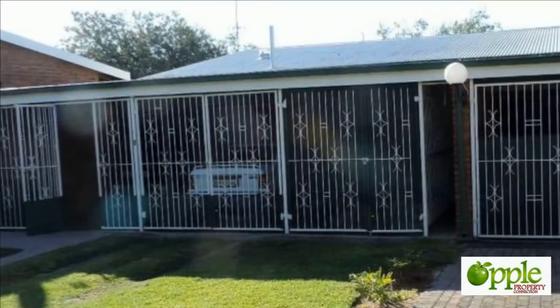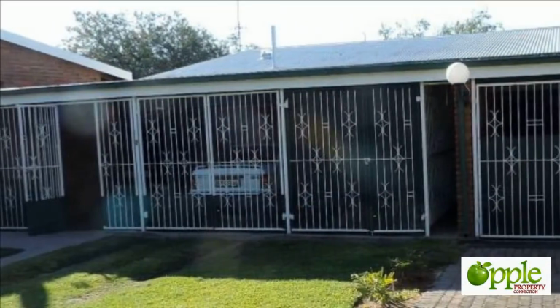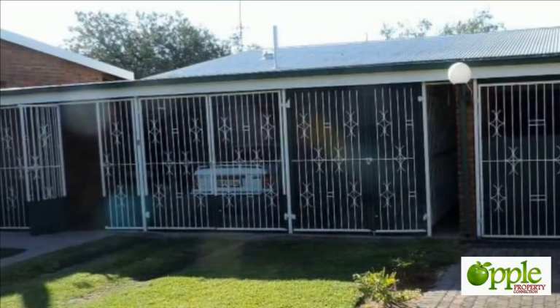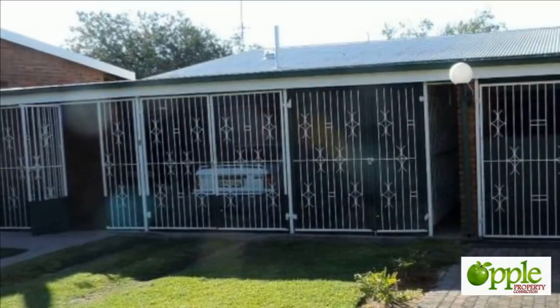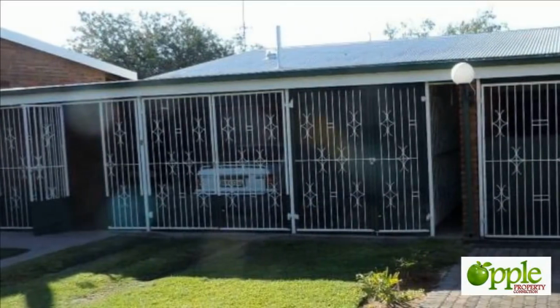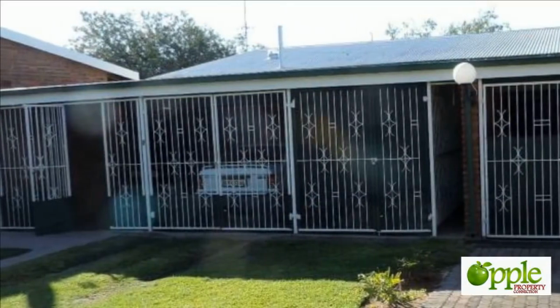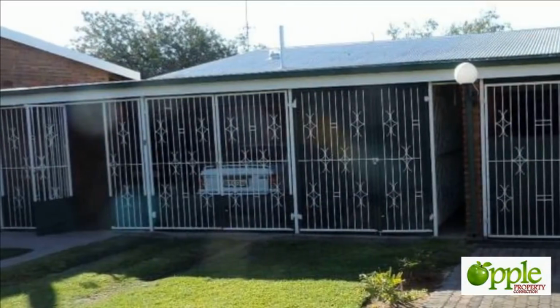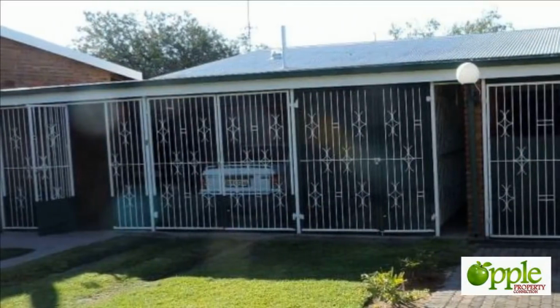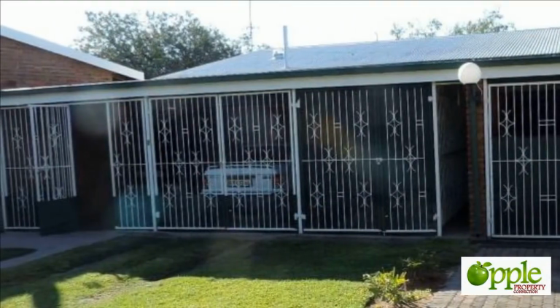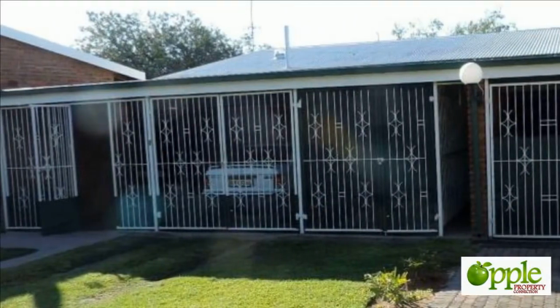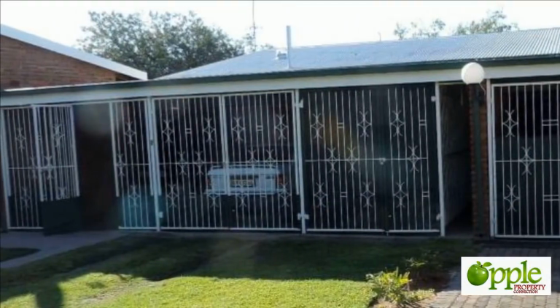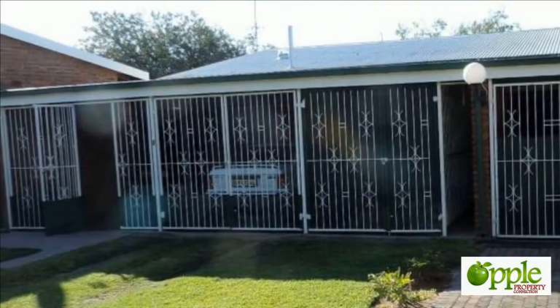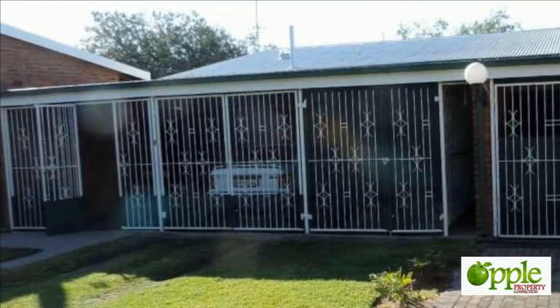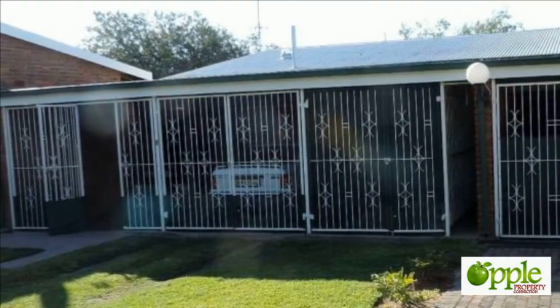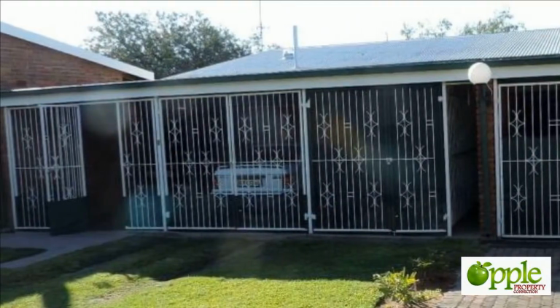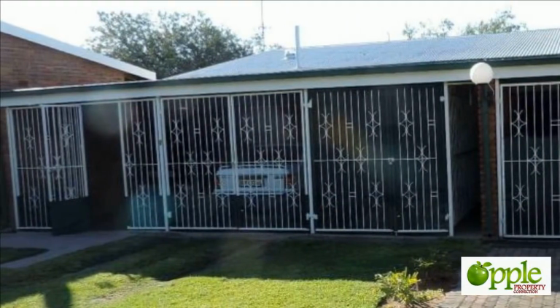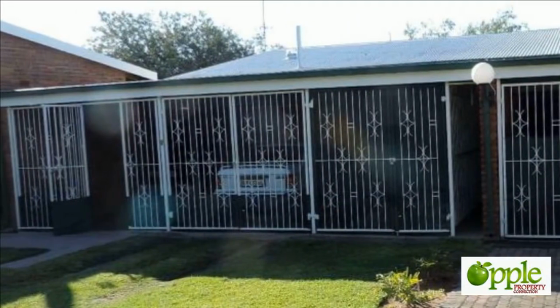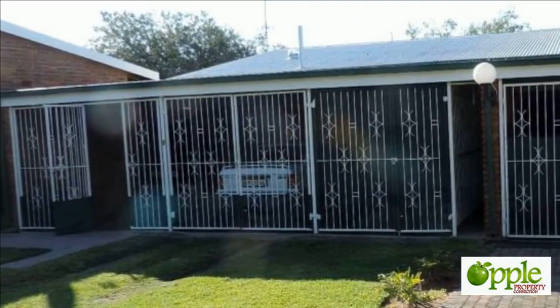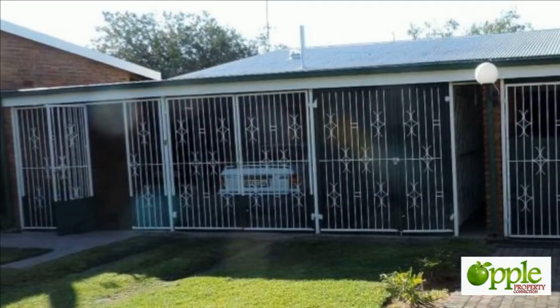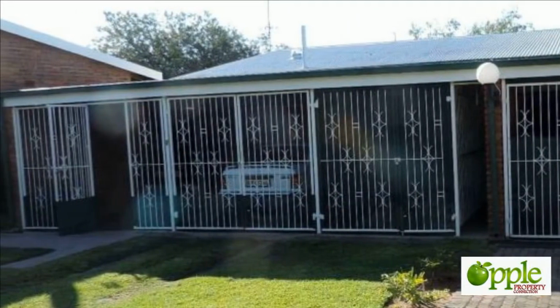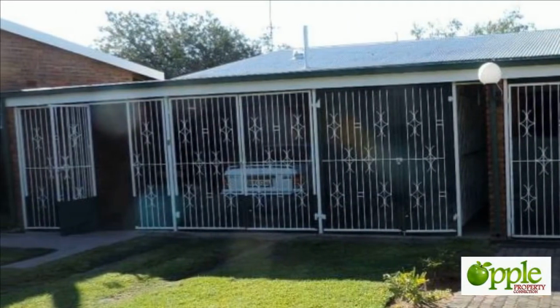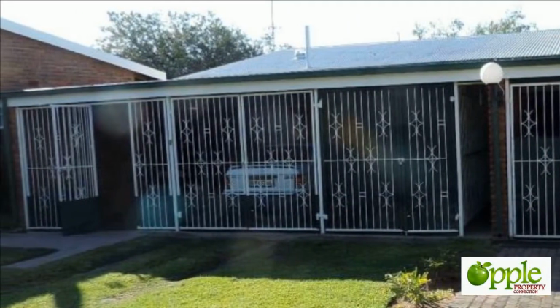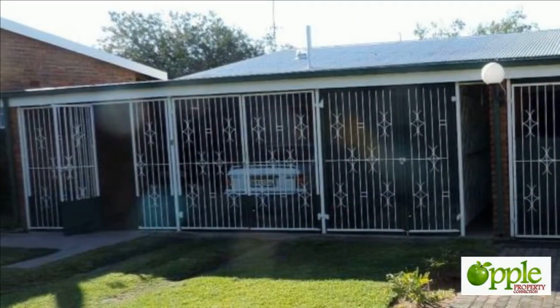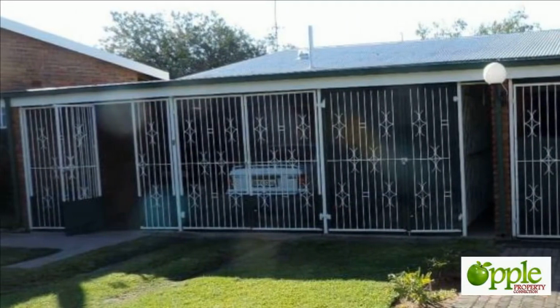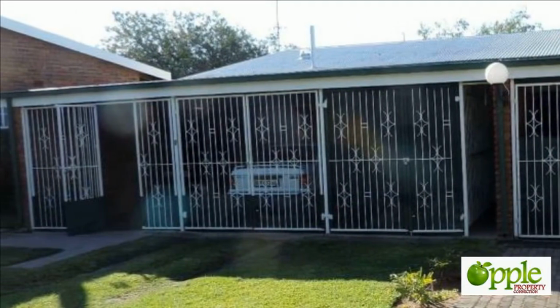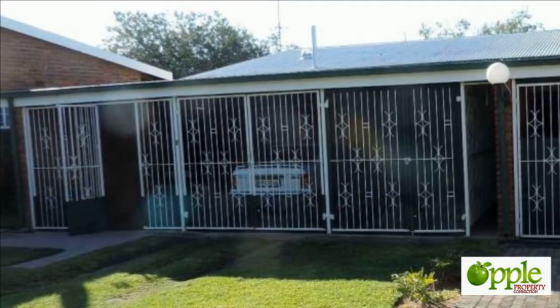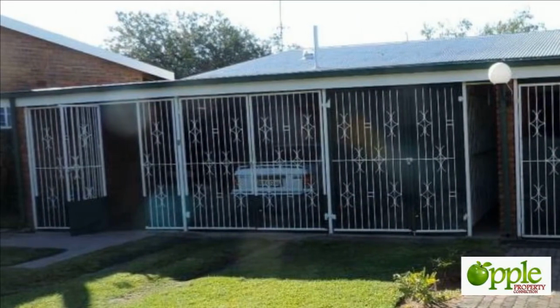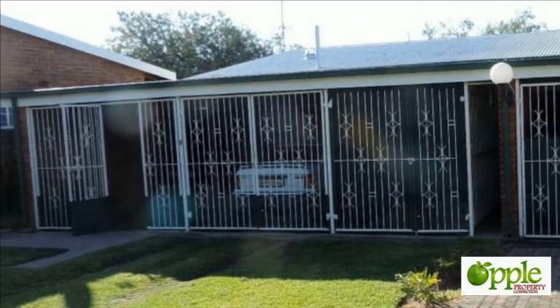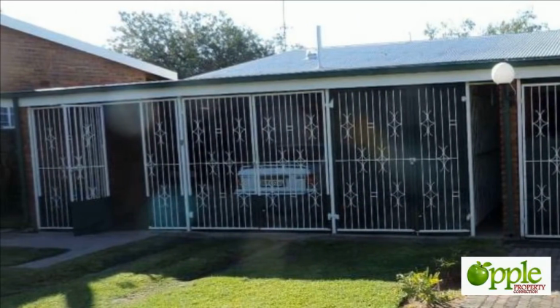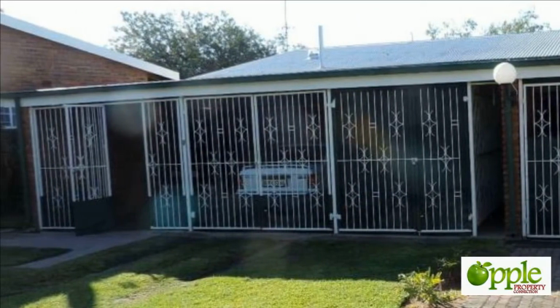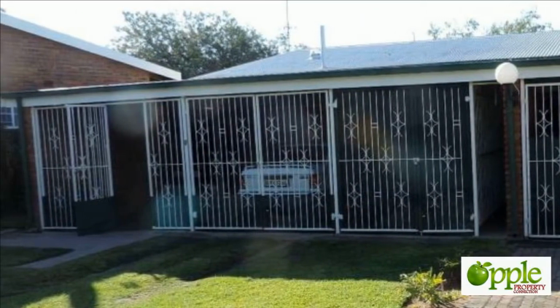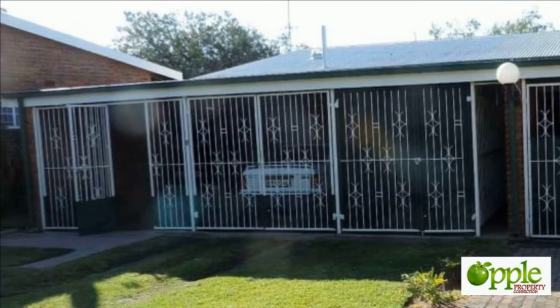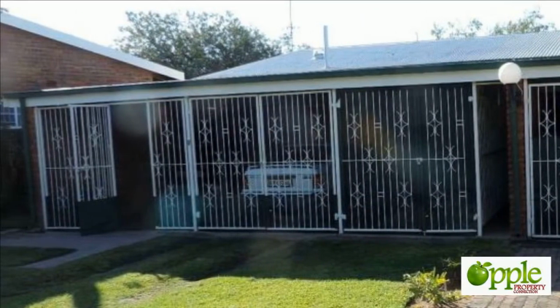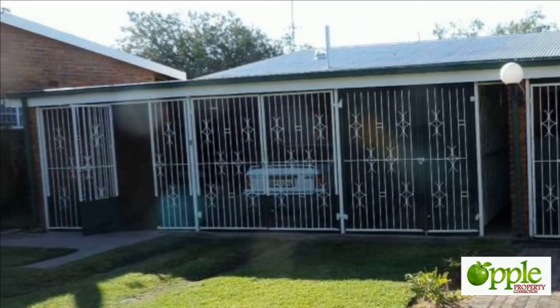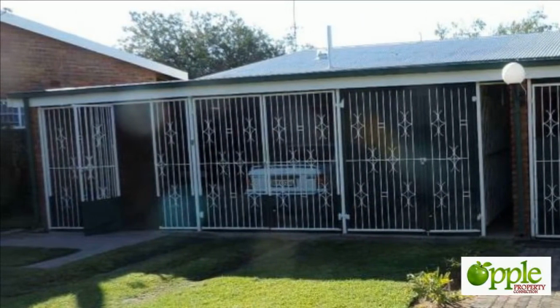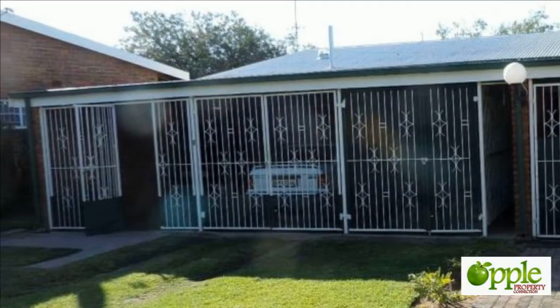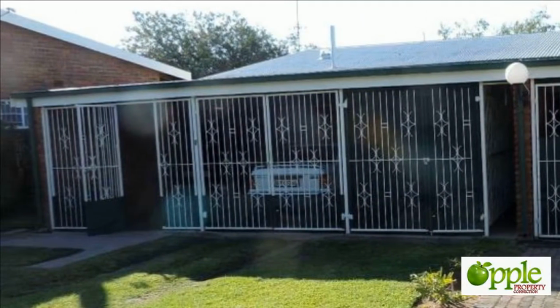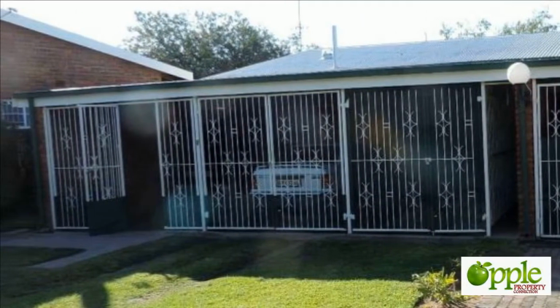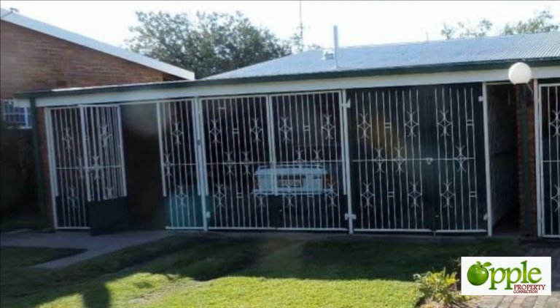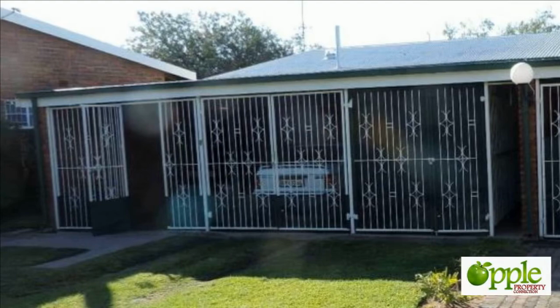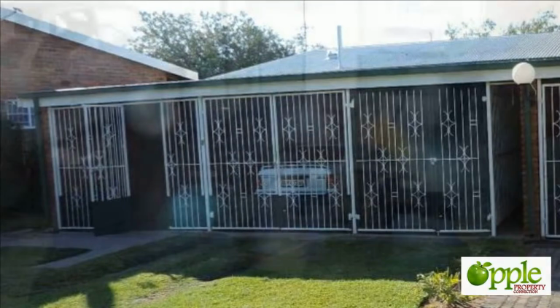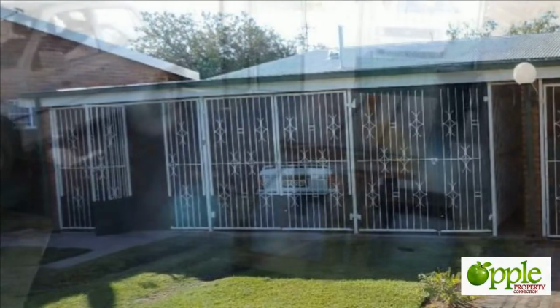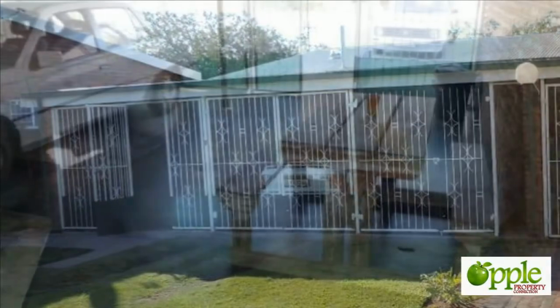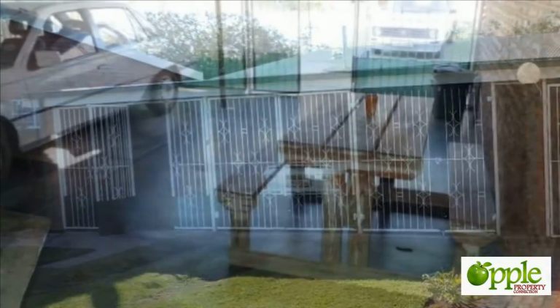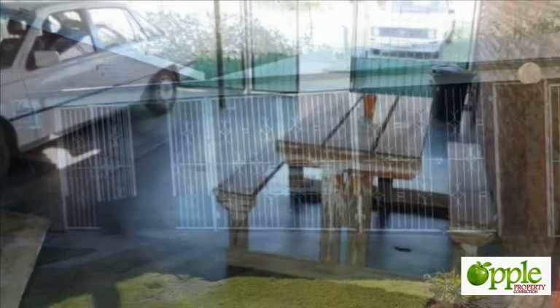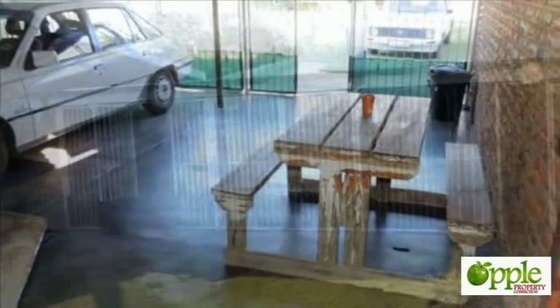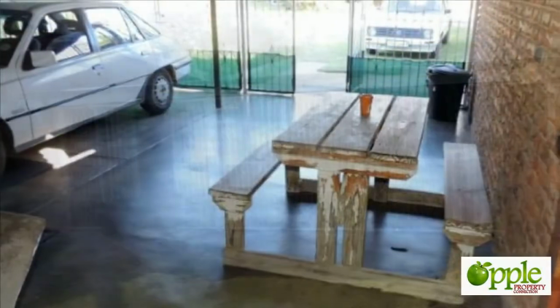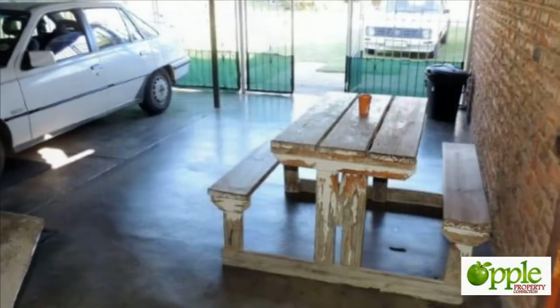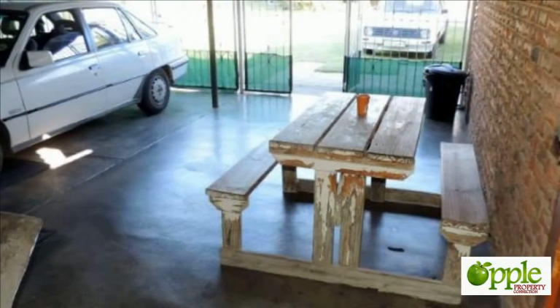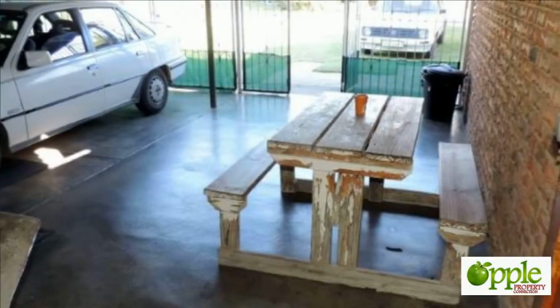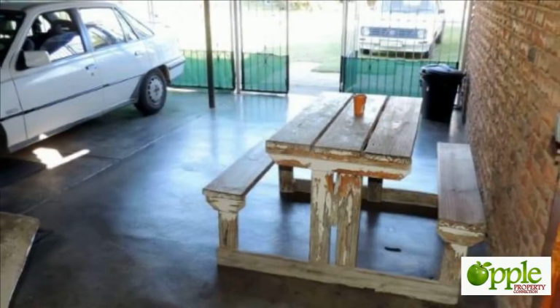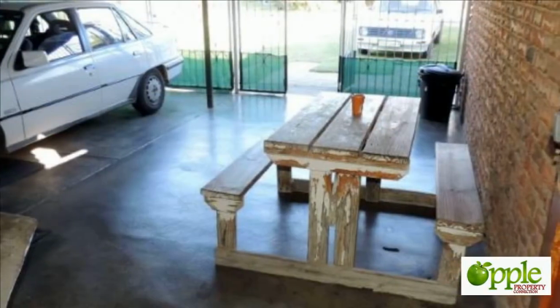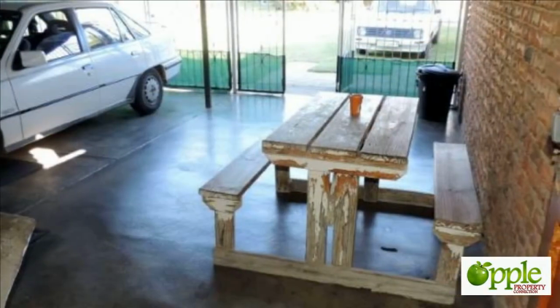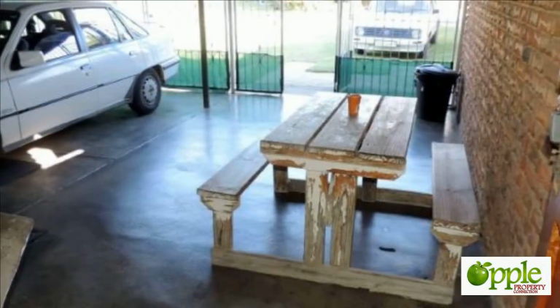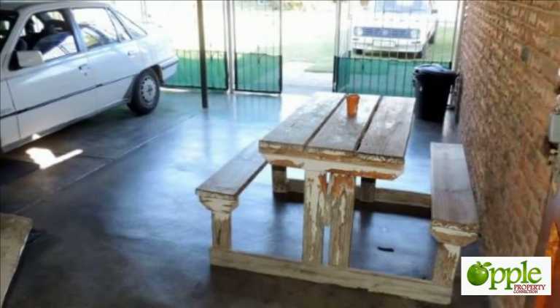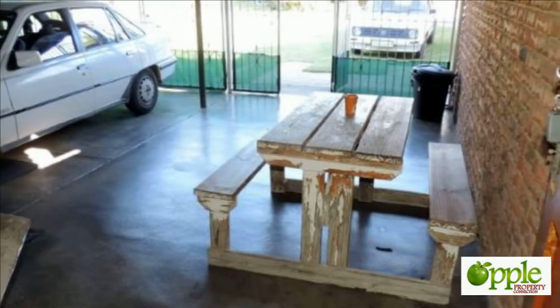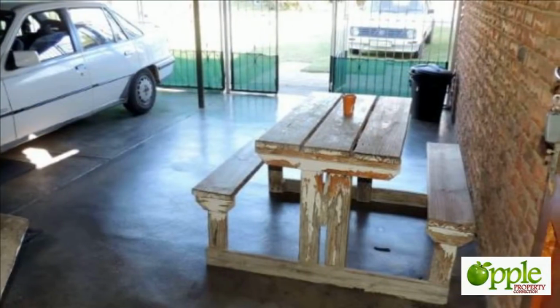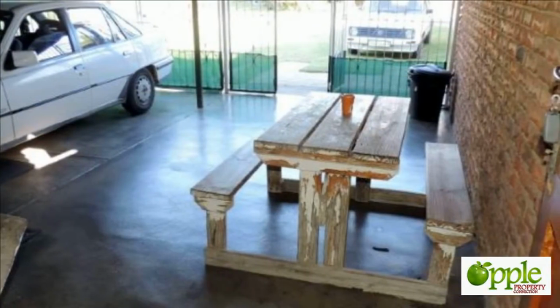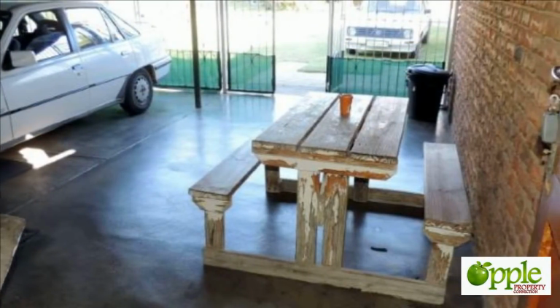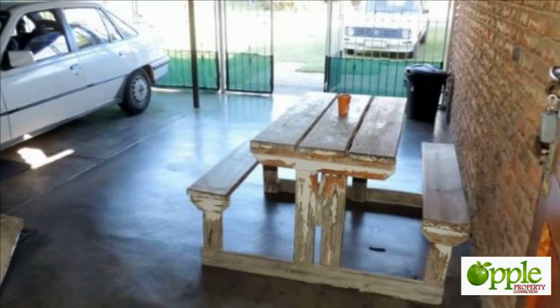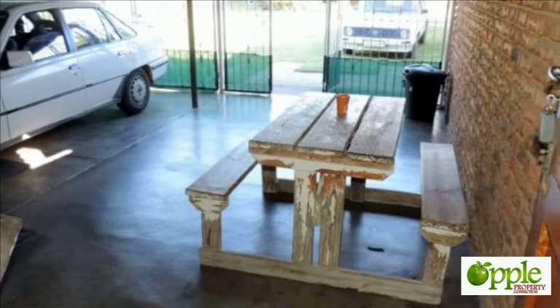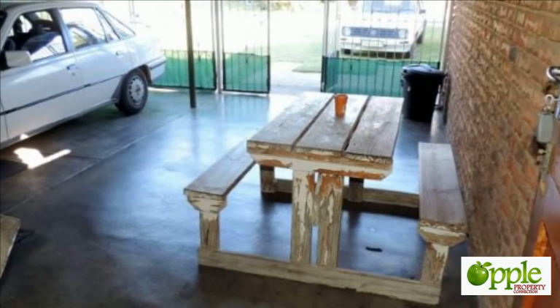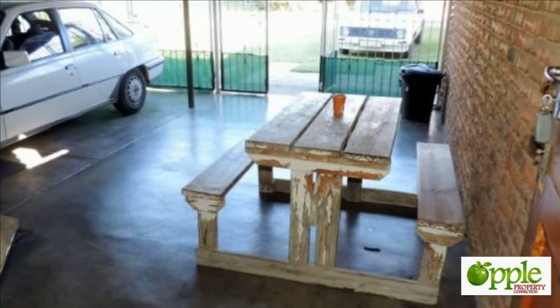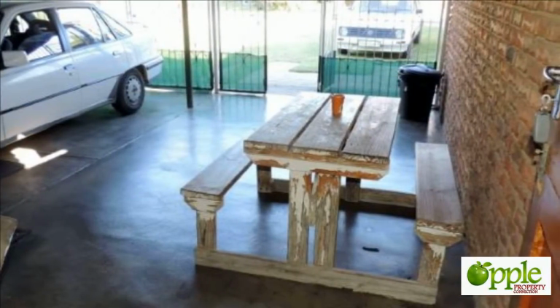Full bathroom. Spacious living dining area. Kitchen needs TLC. Stoop. Garage.